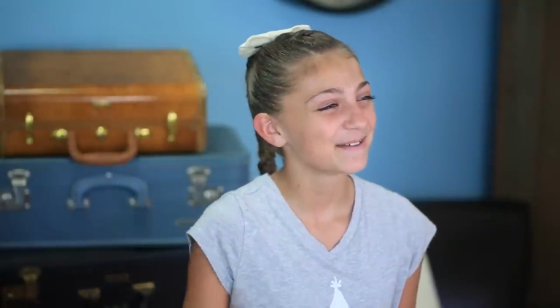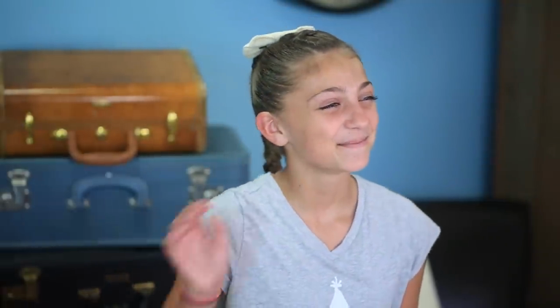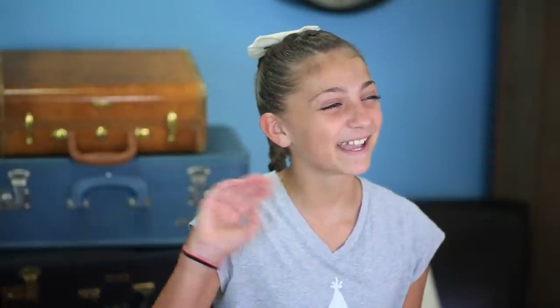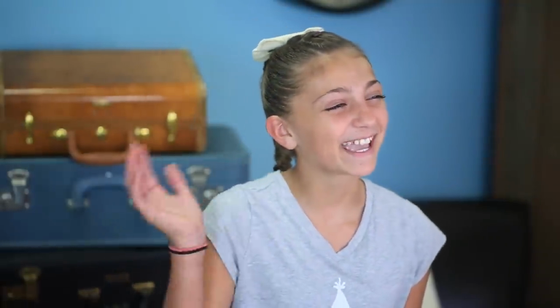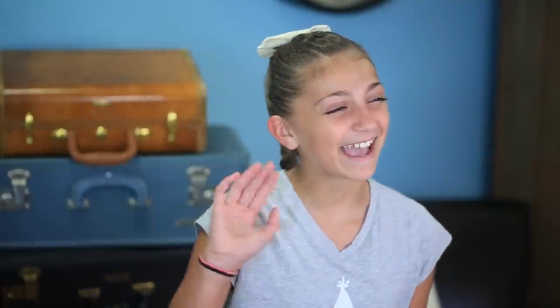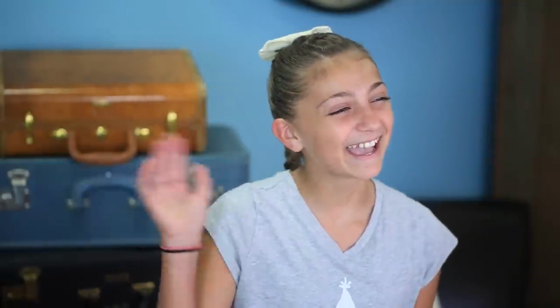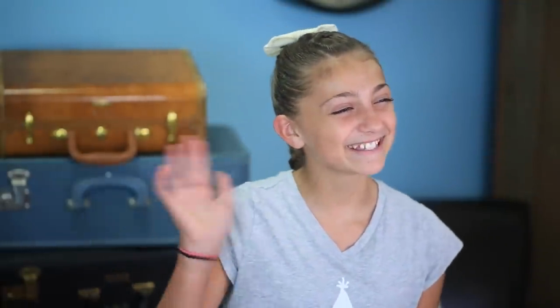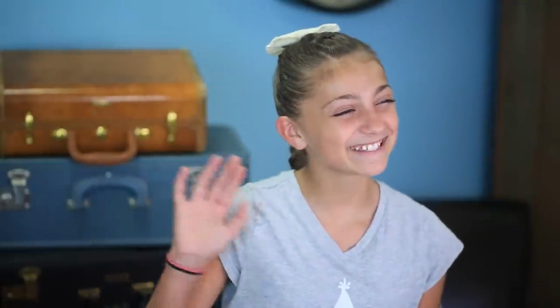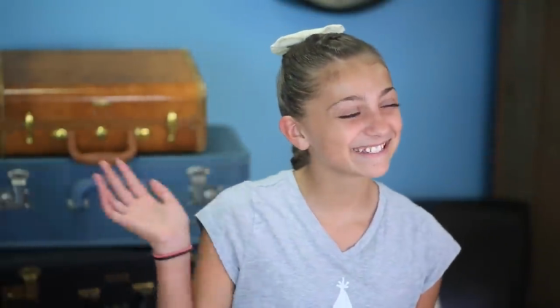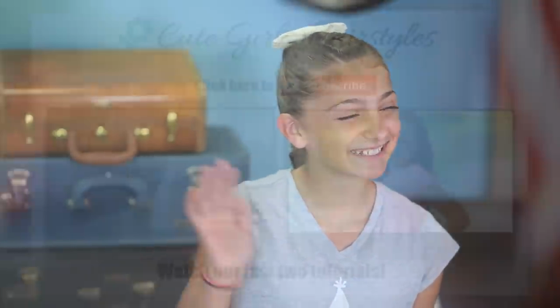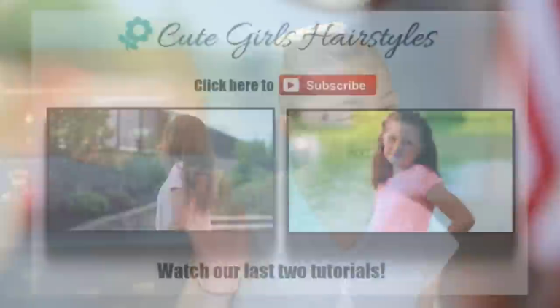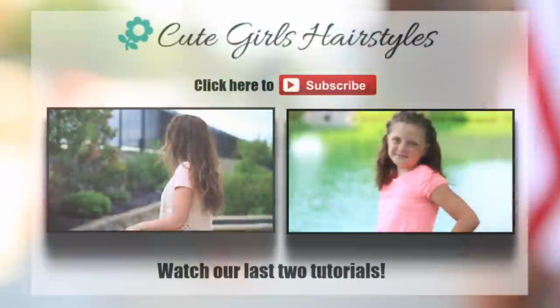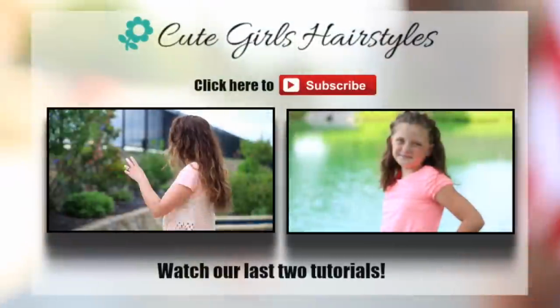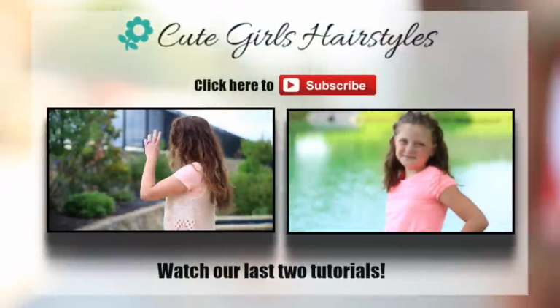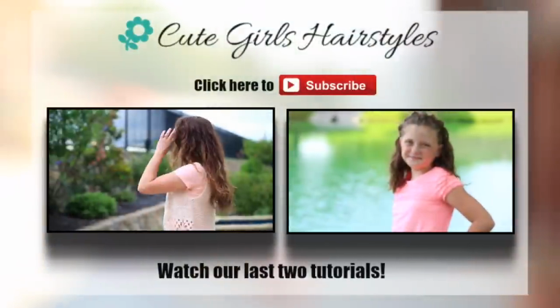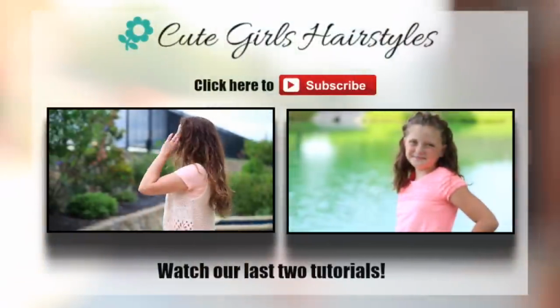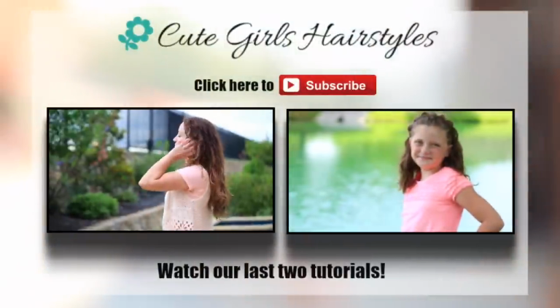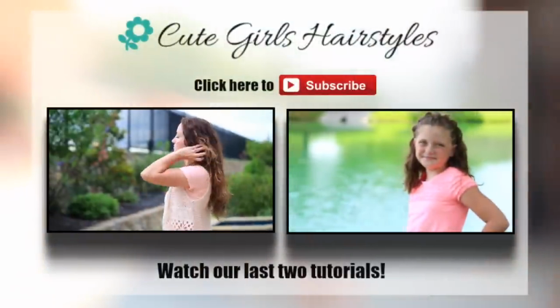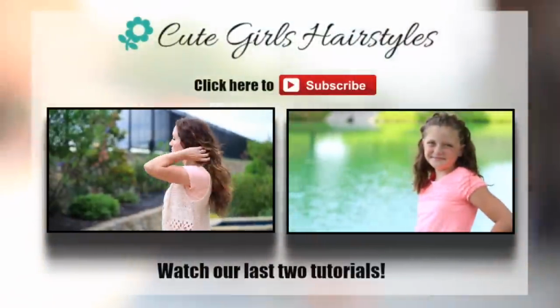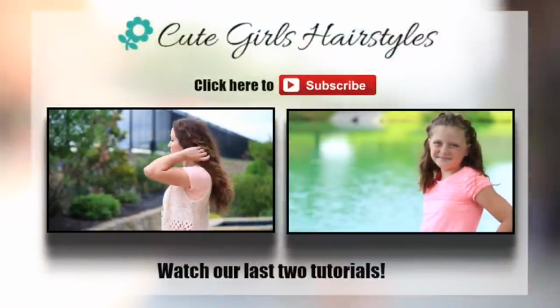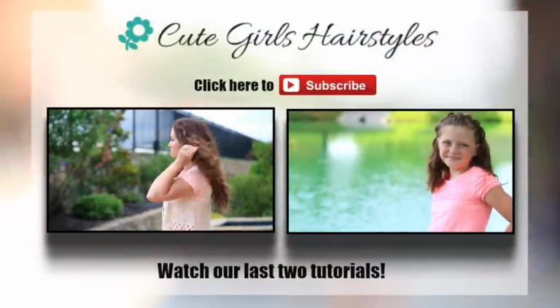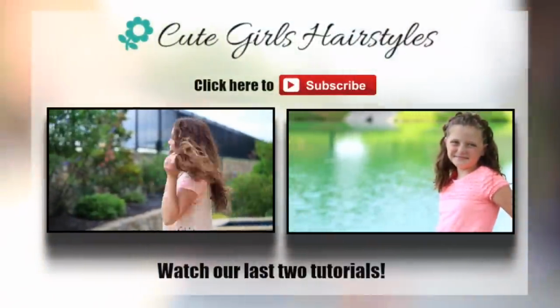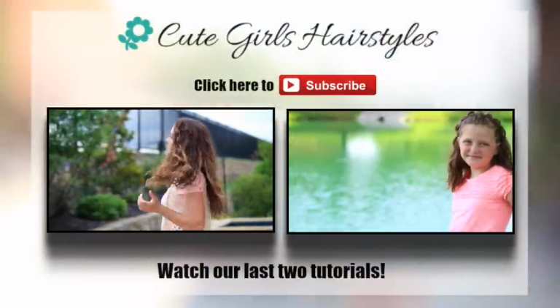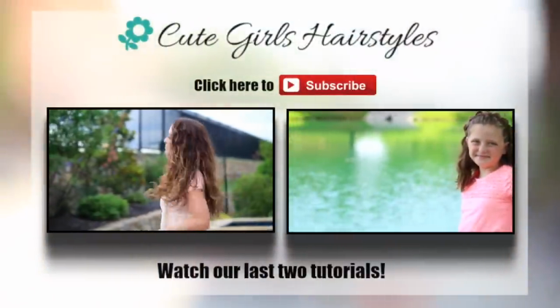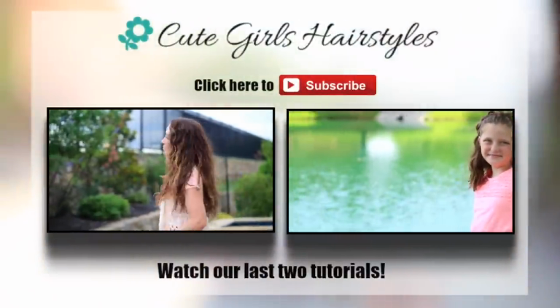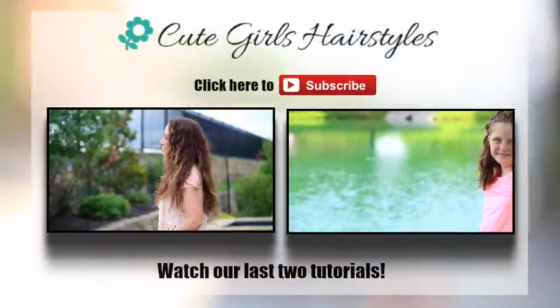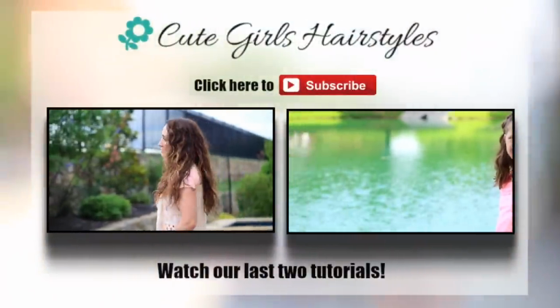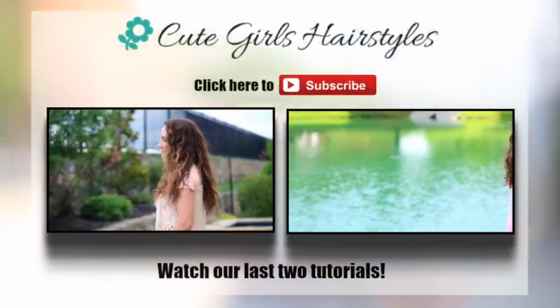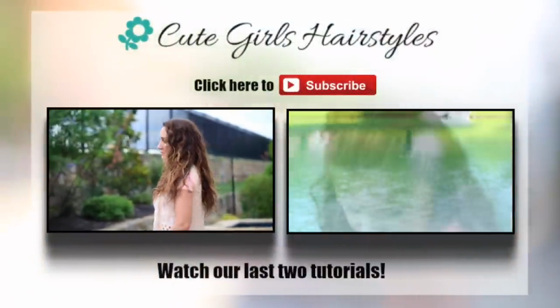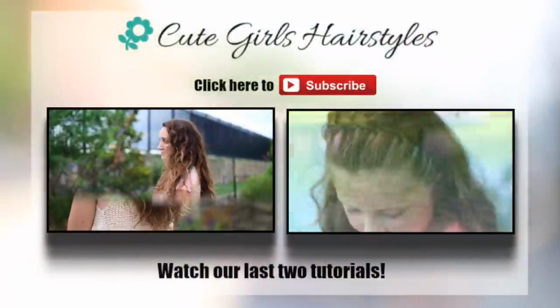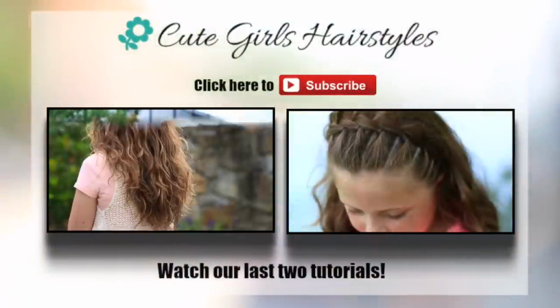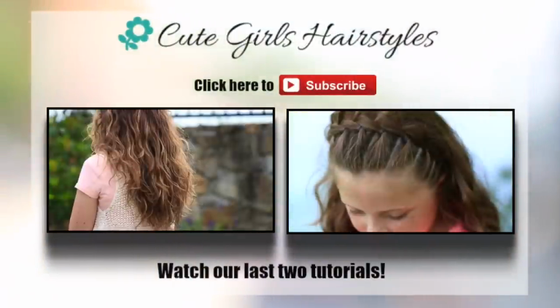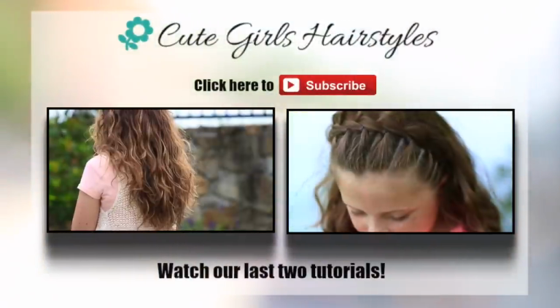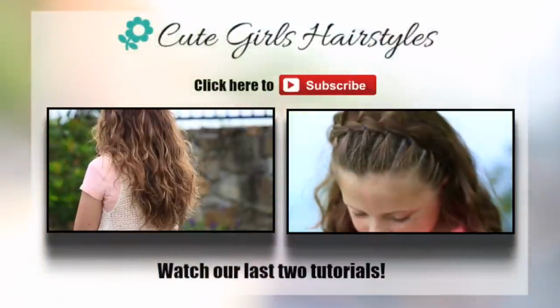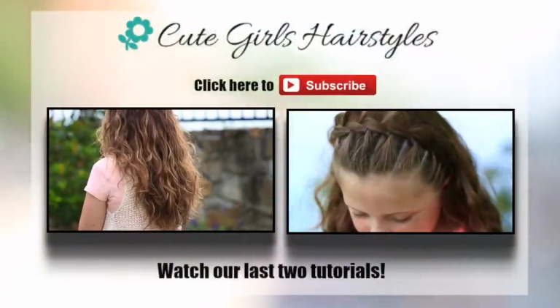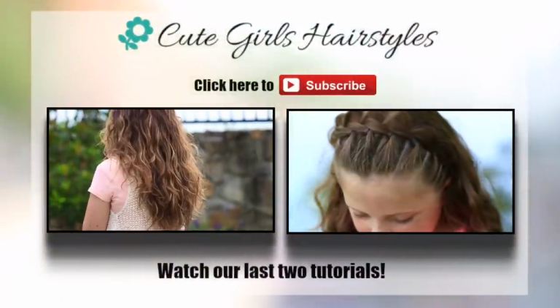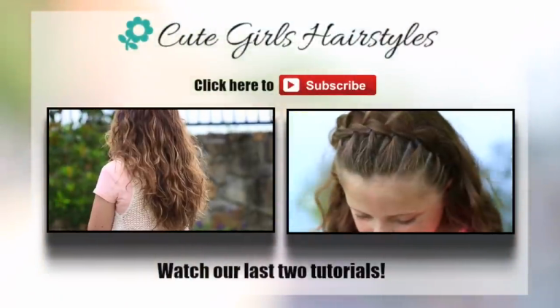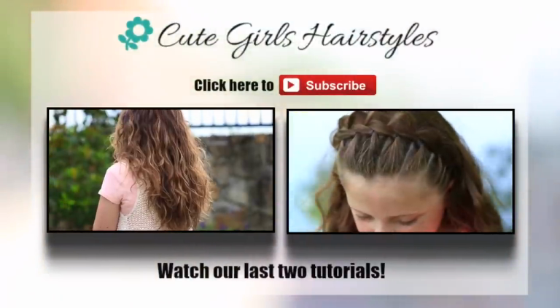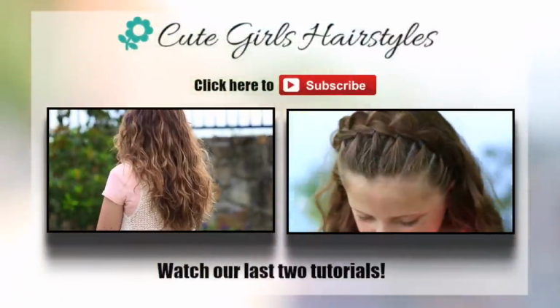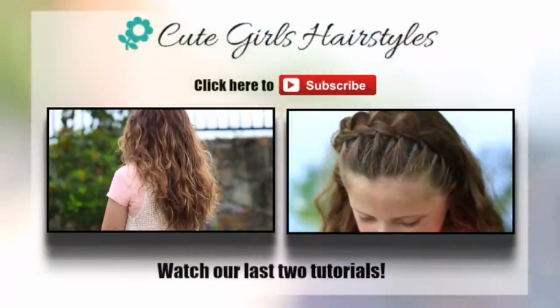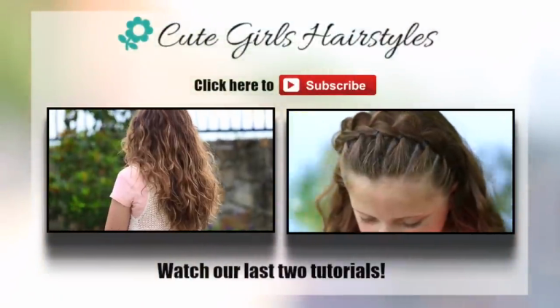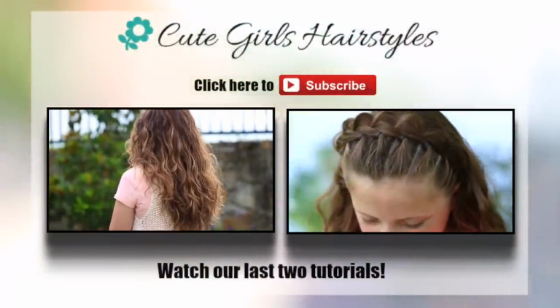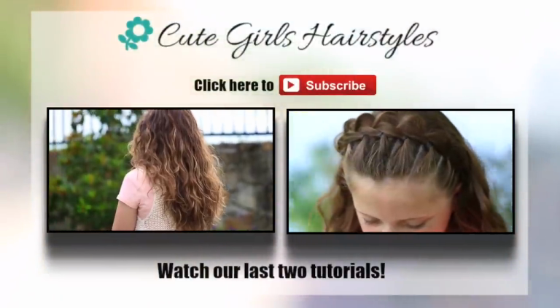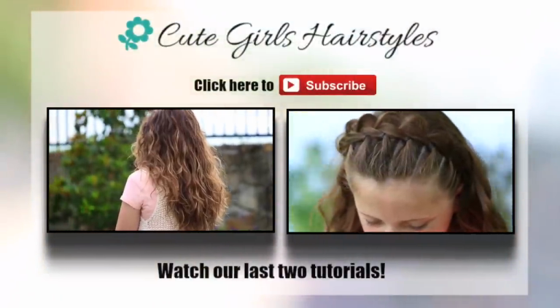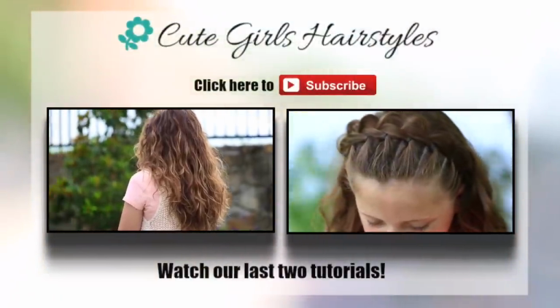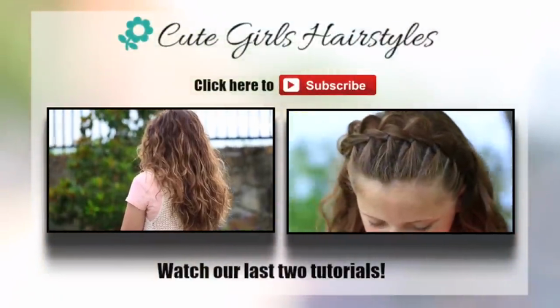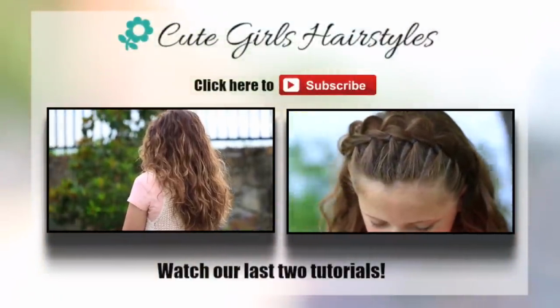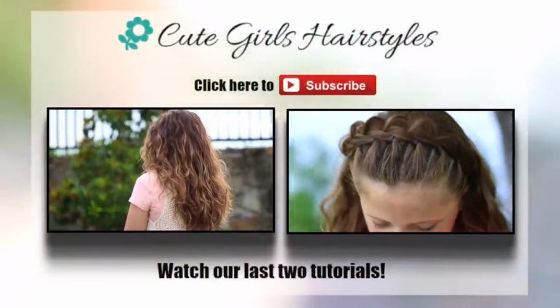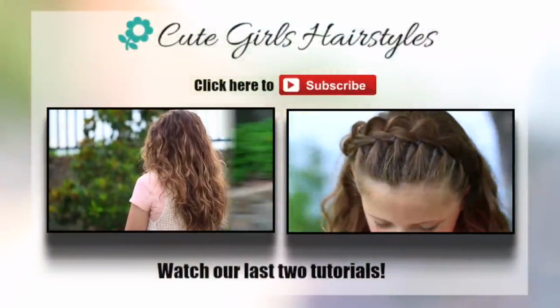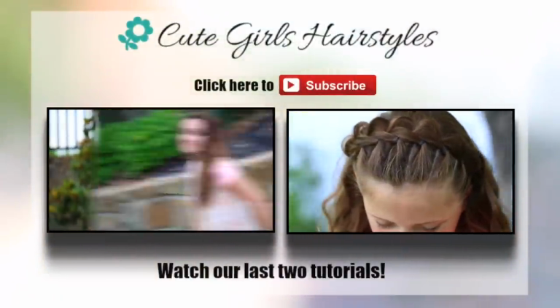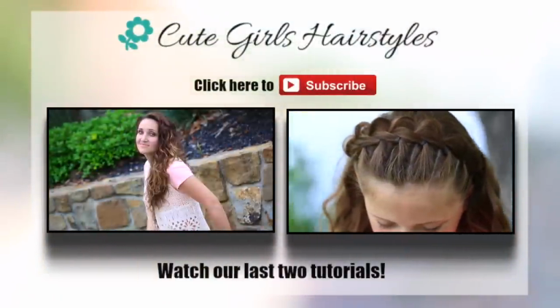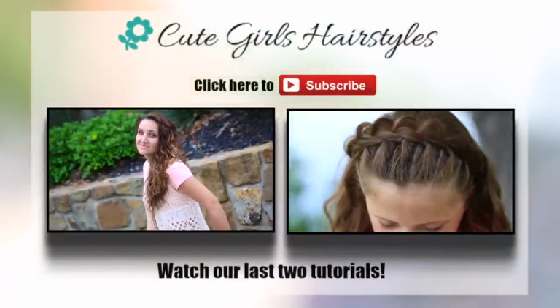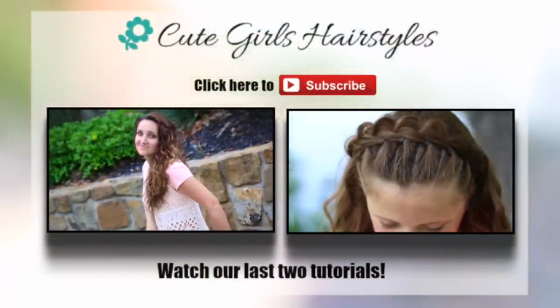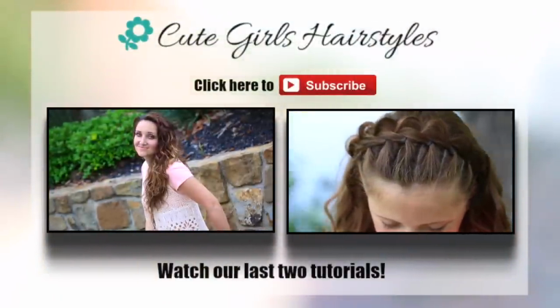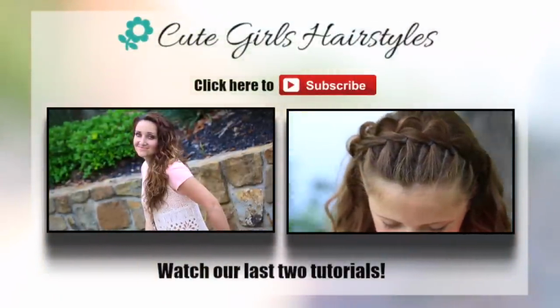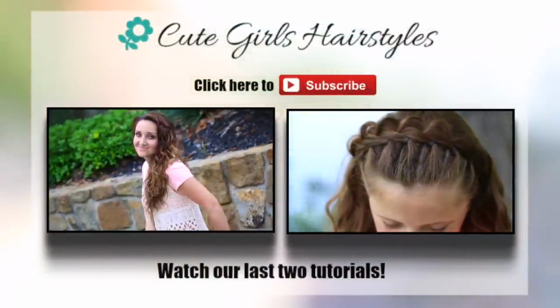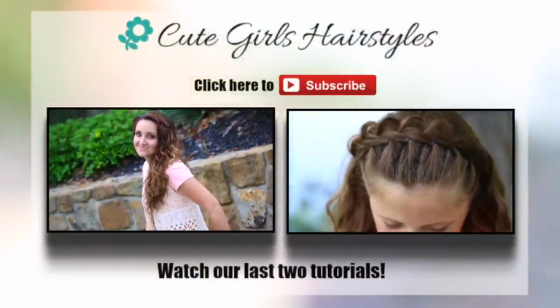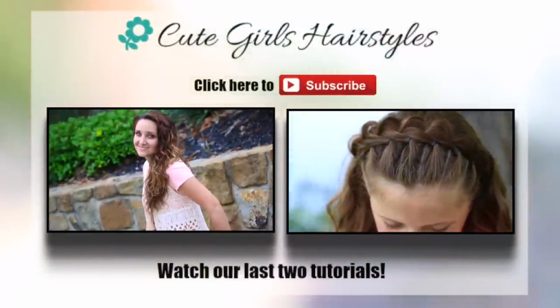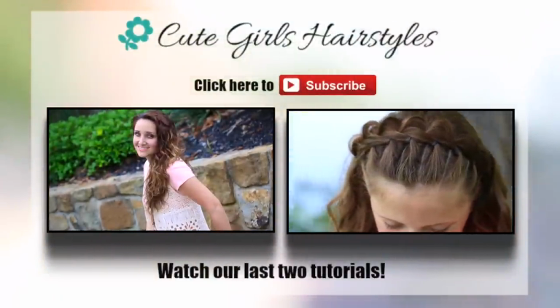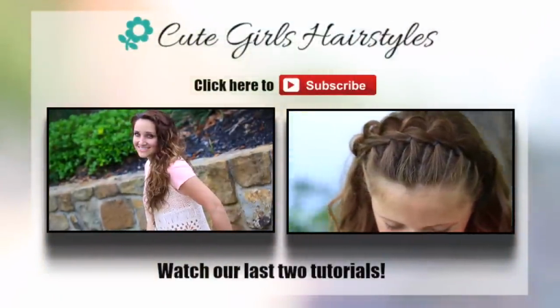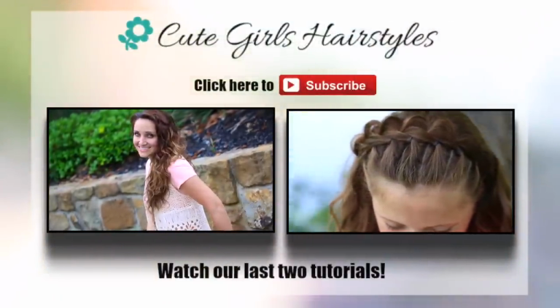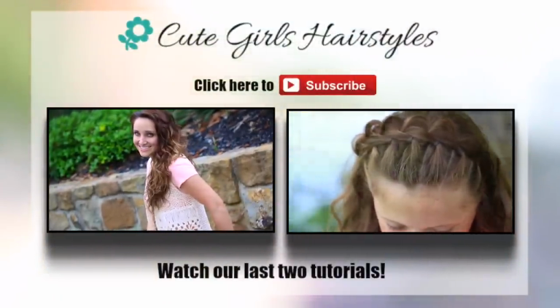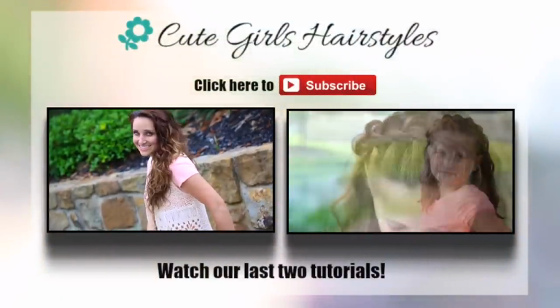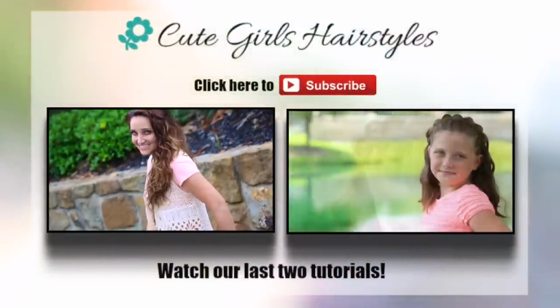Bye guys! Be sure to check out our latest two videos that you can find here, and show us some love by clicking on the subscribe button.